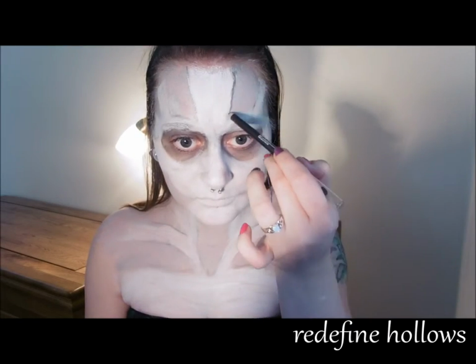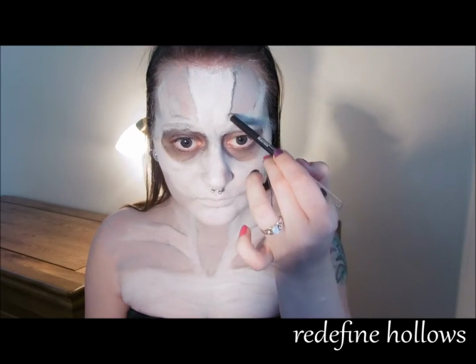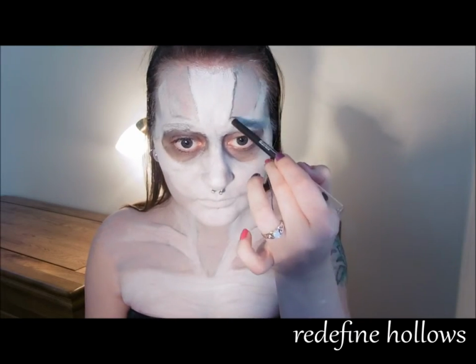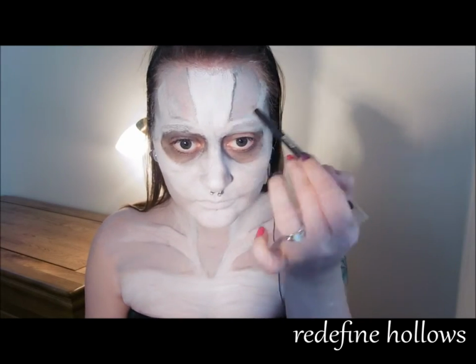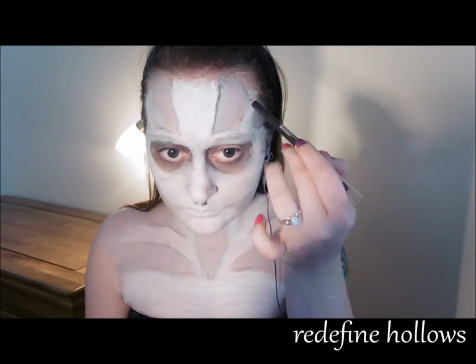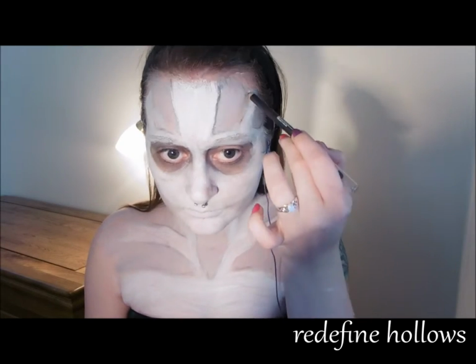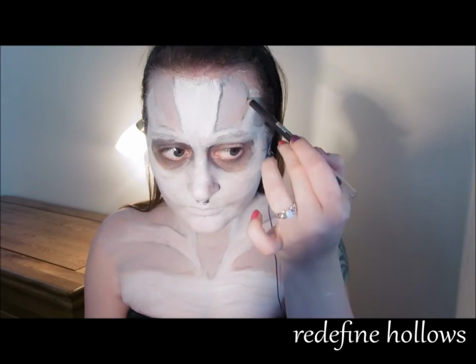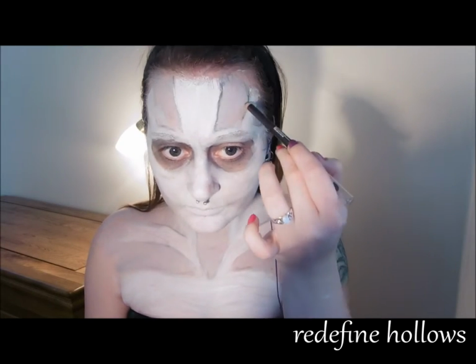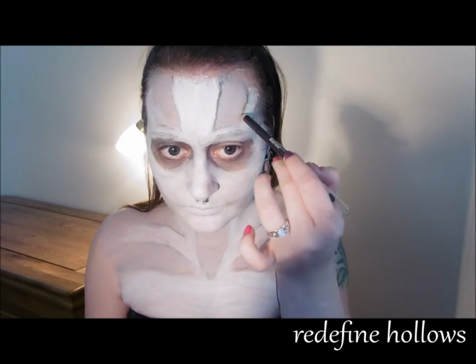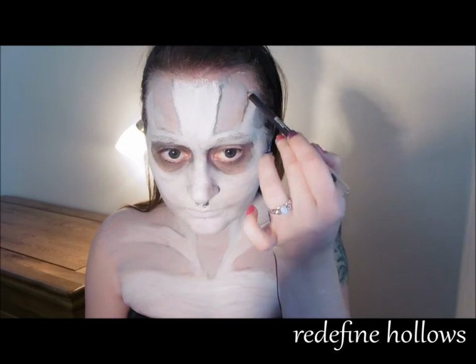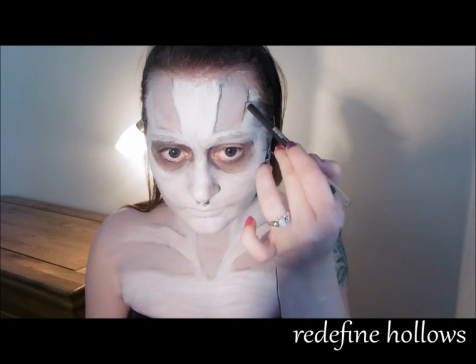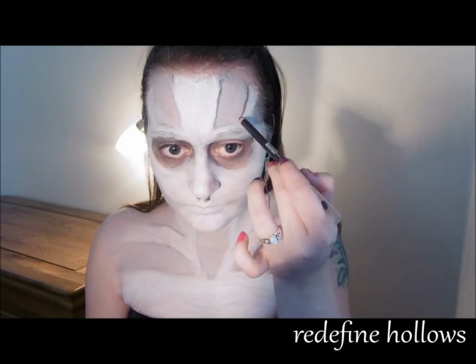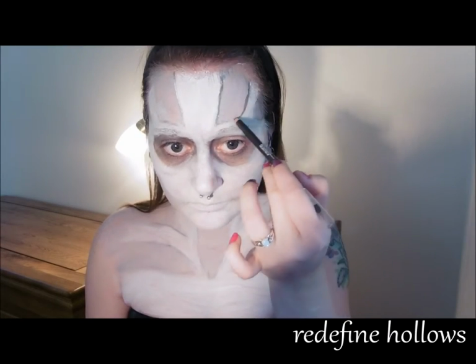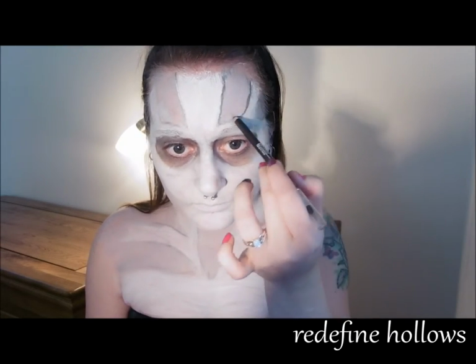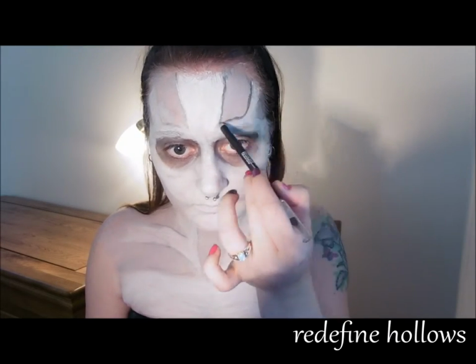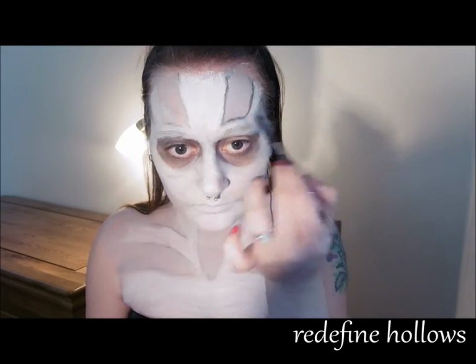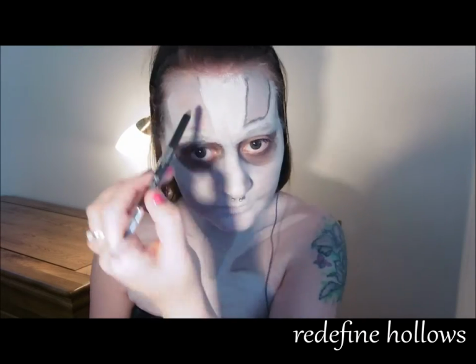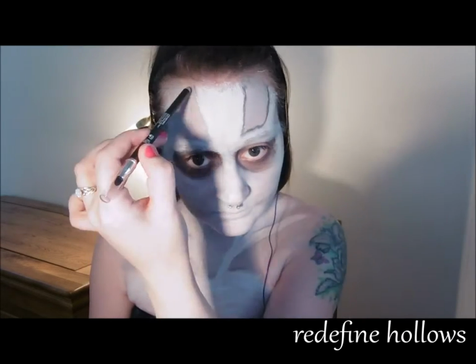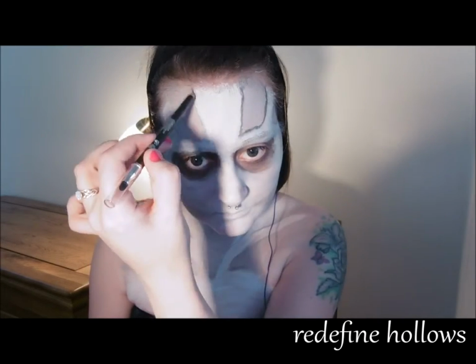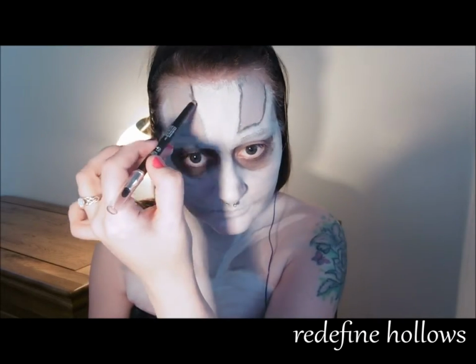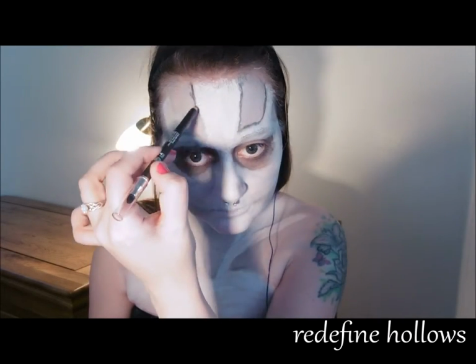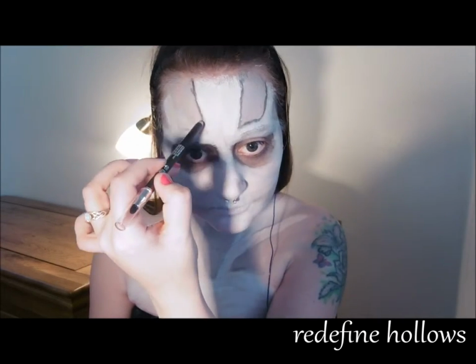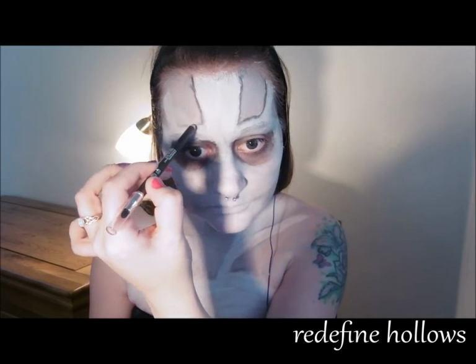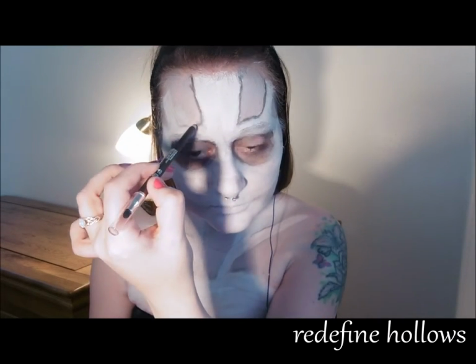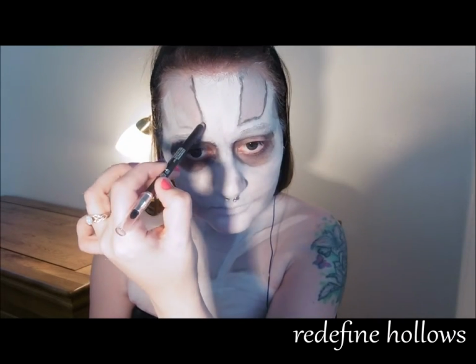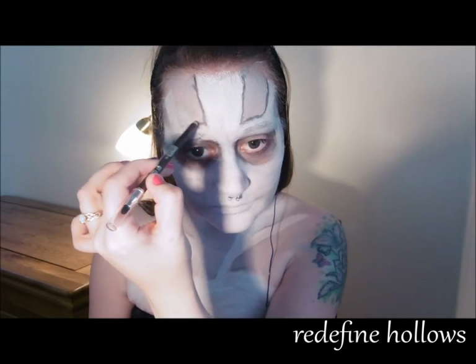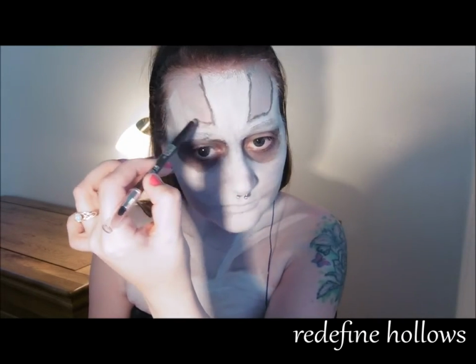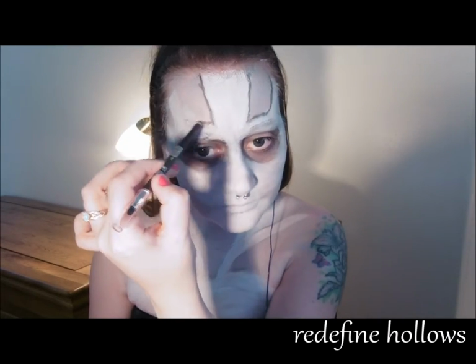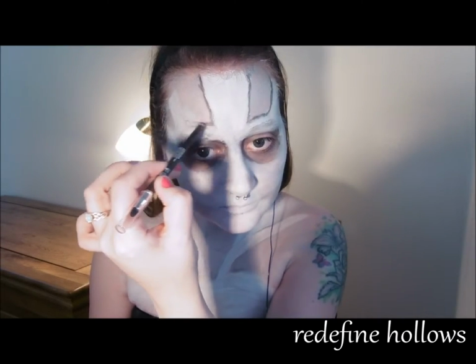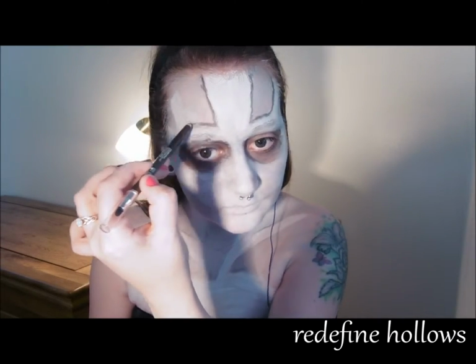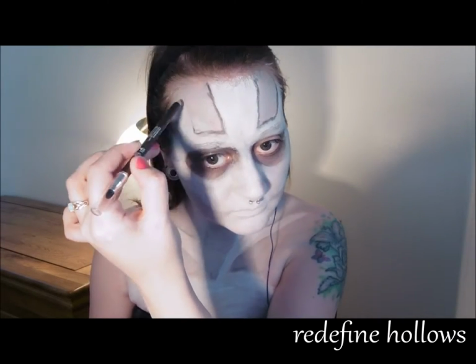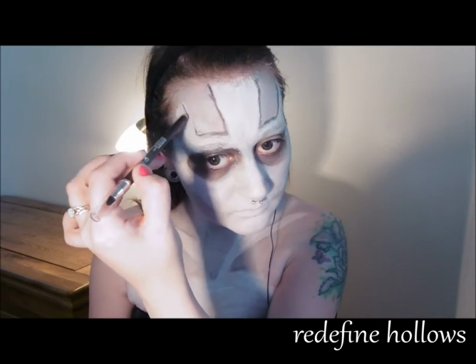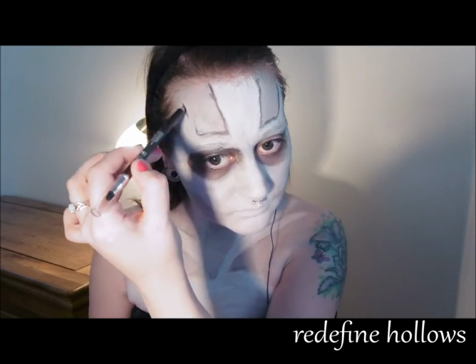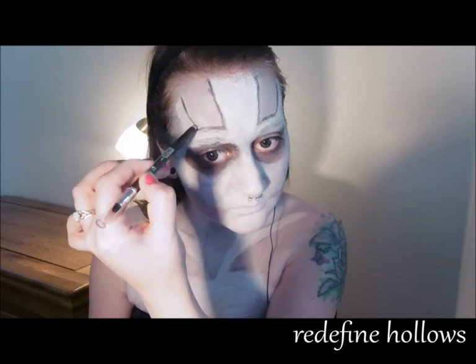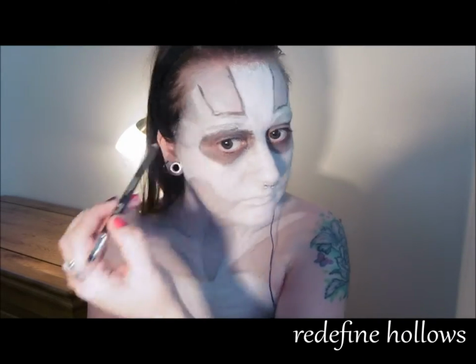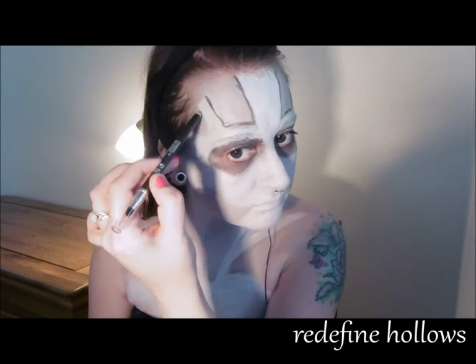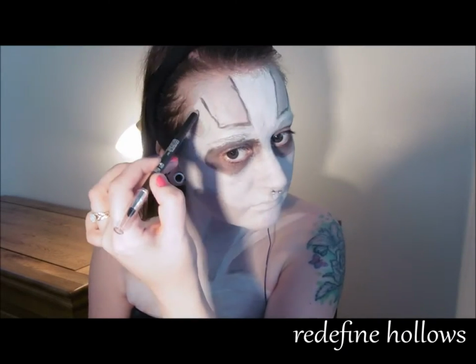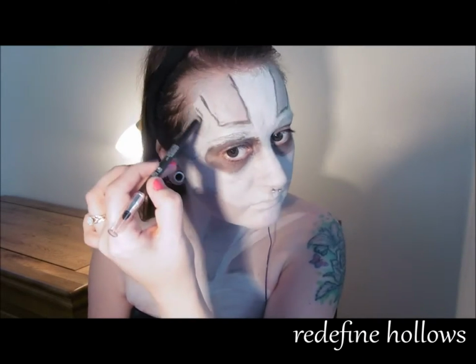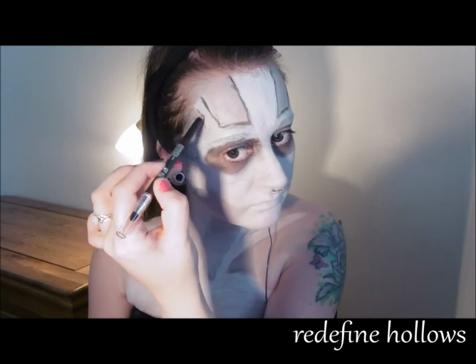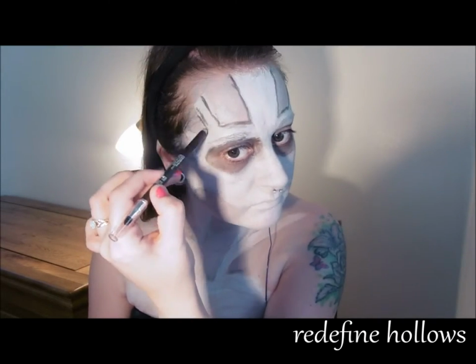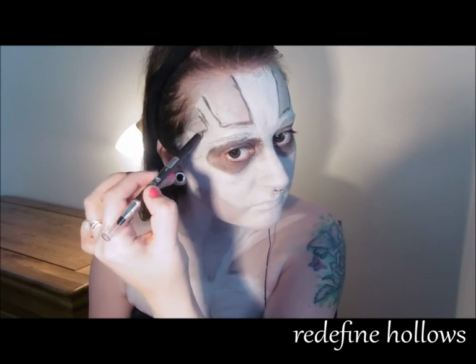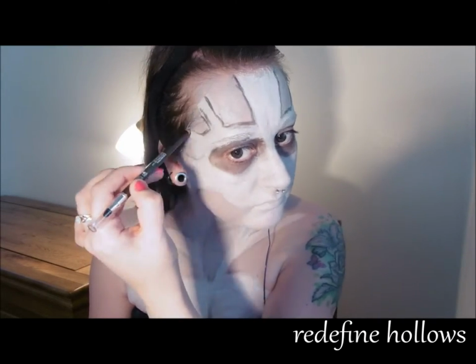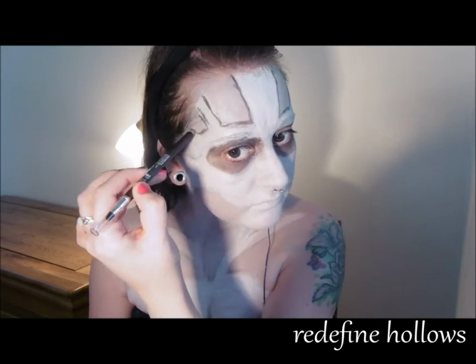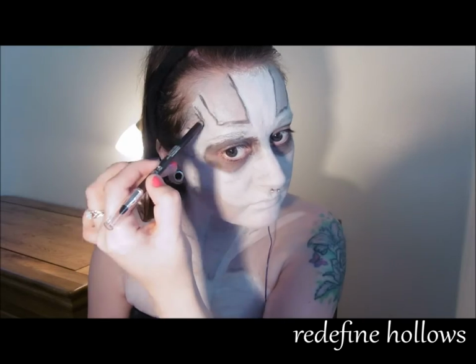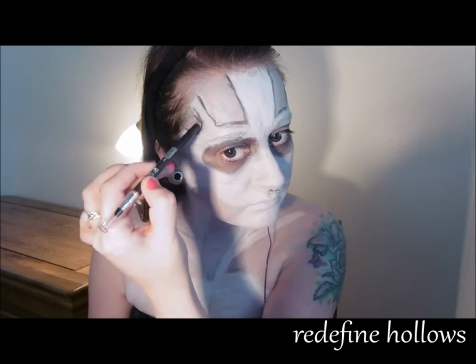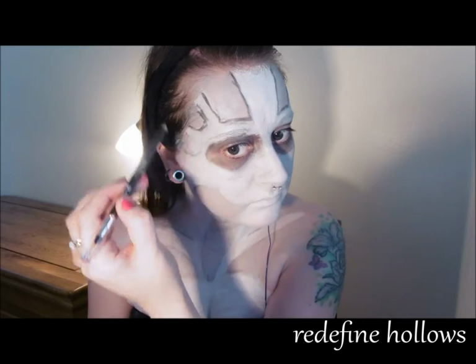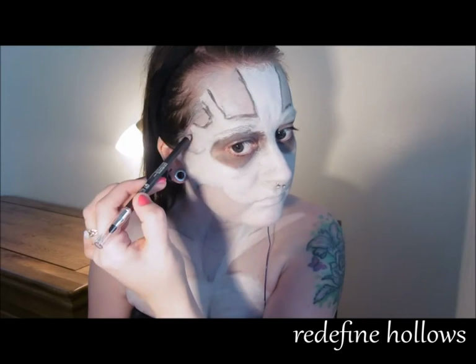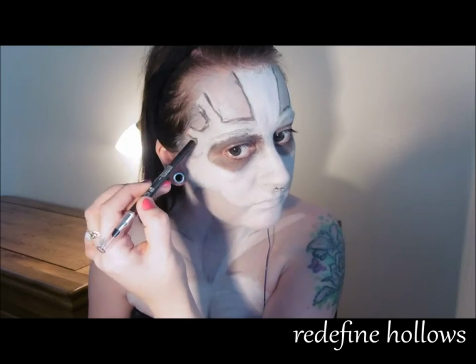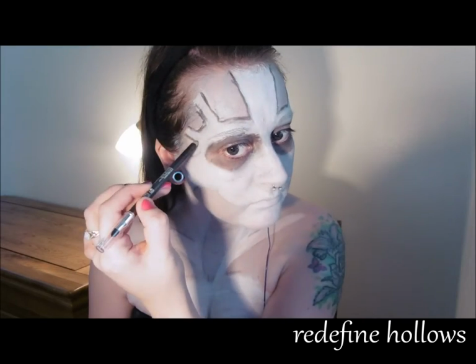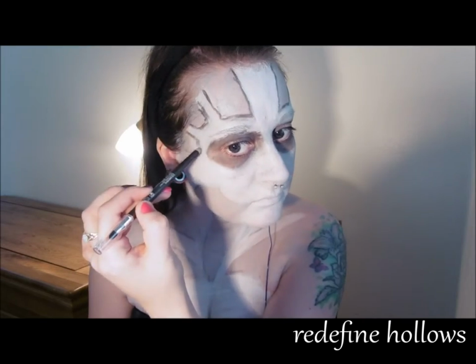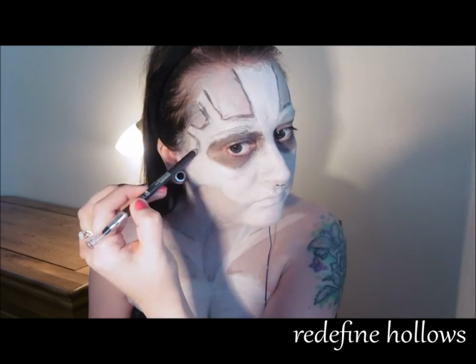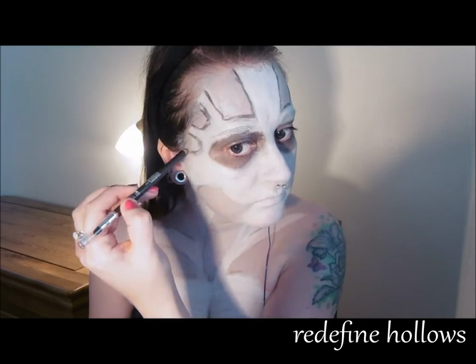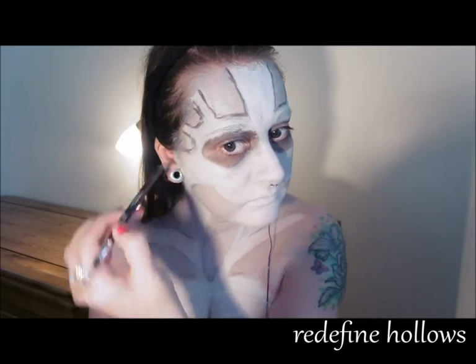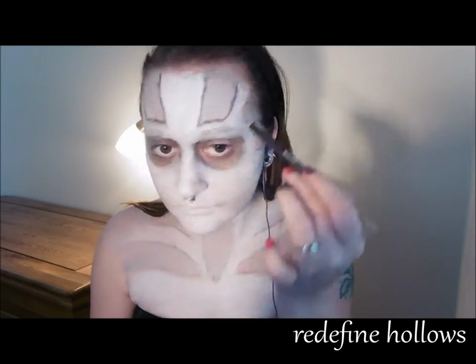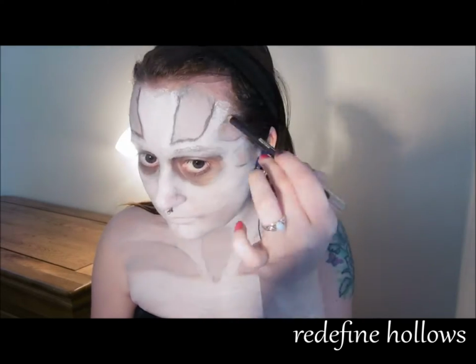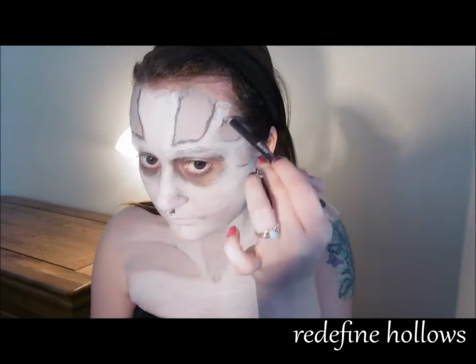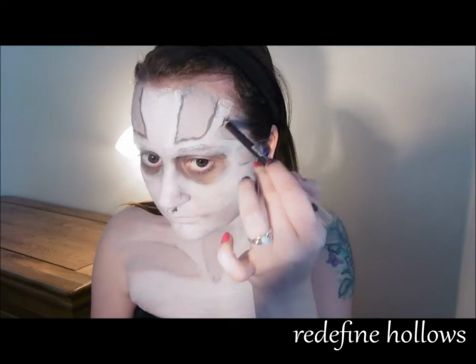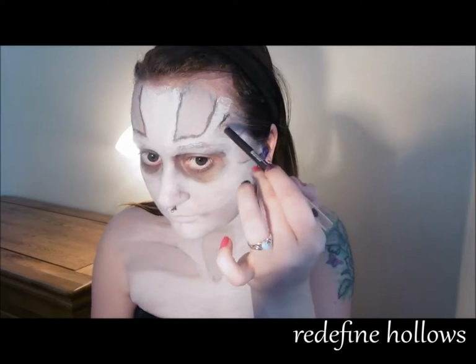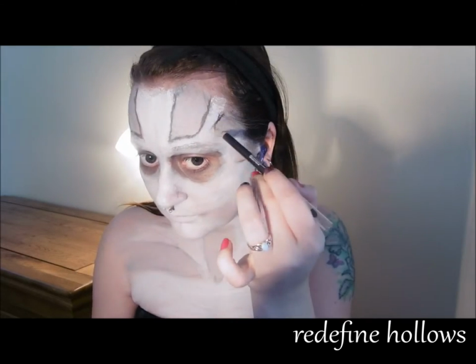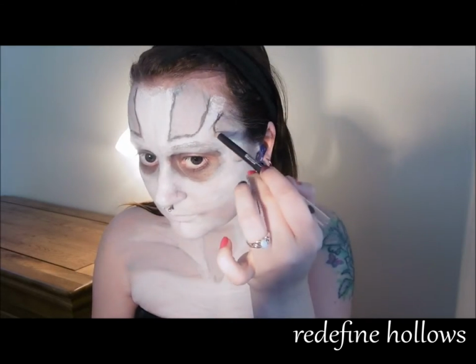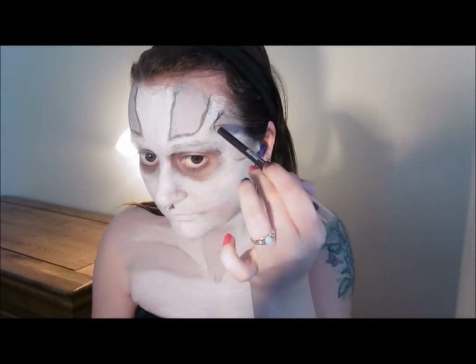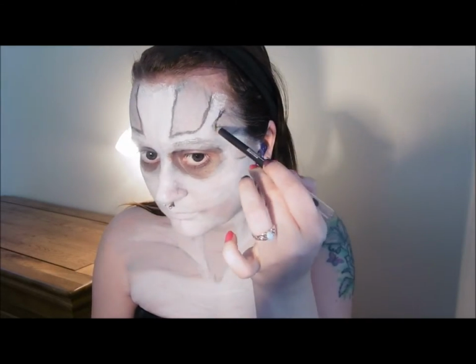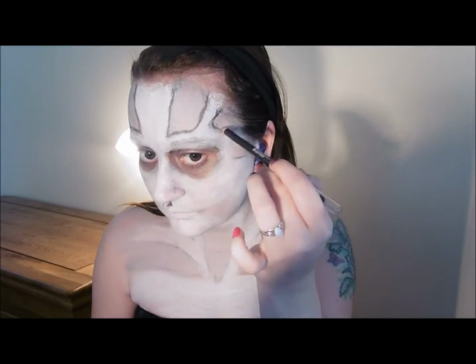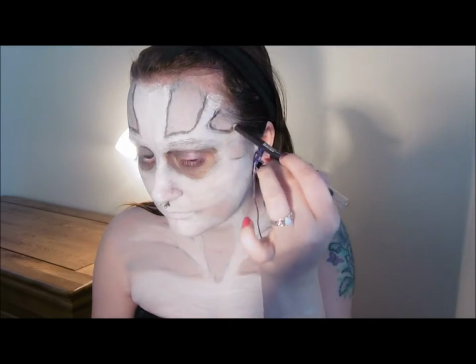If you've lost any definition along the way, you can fill that back in and then smudge these lines to soften them out a bit.